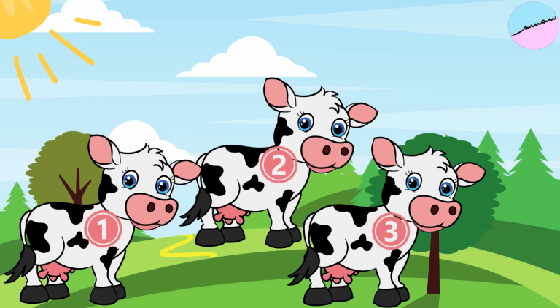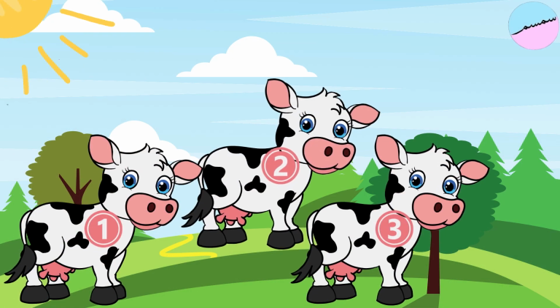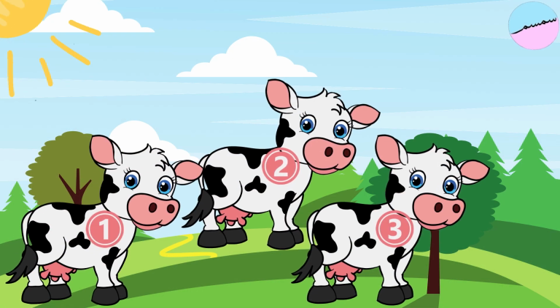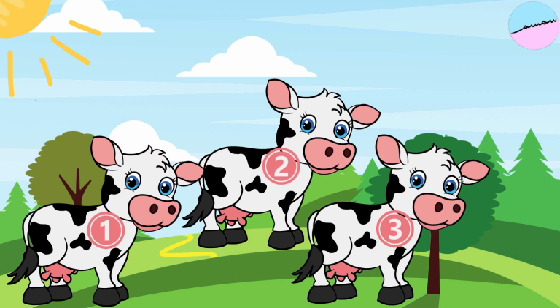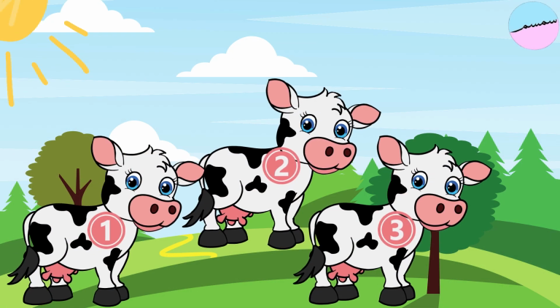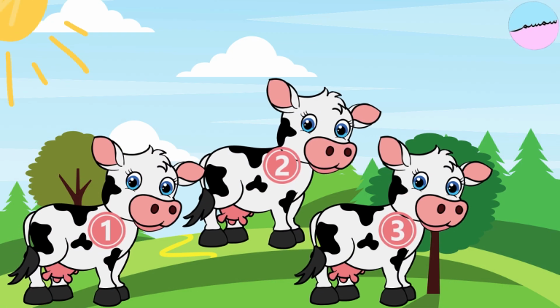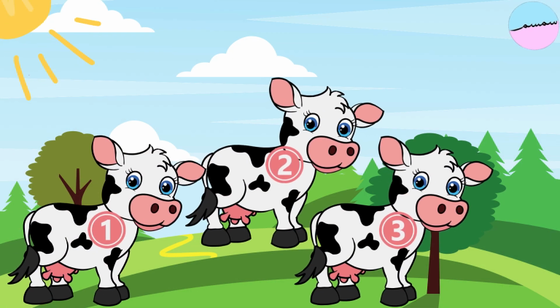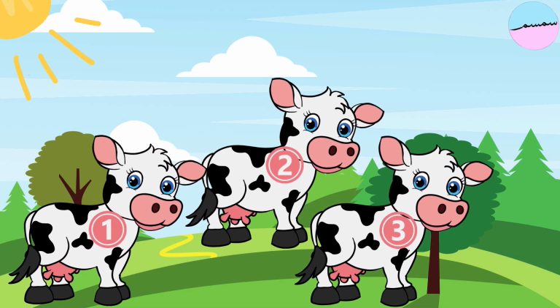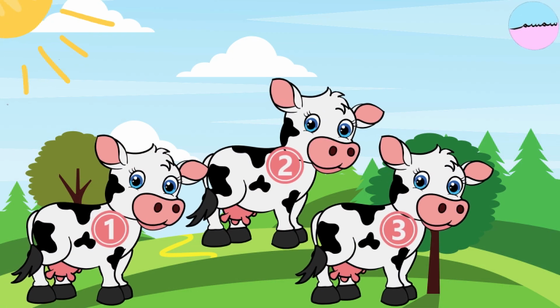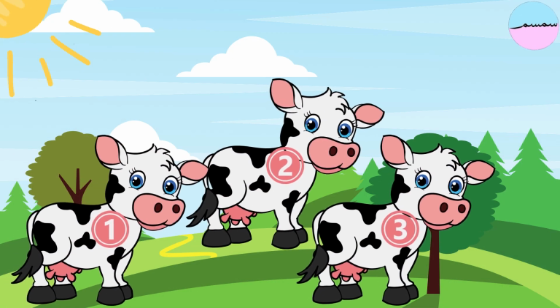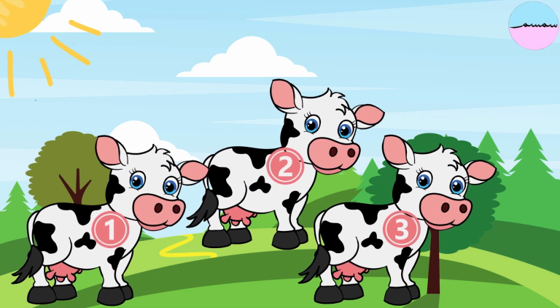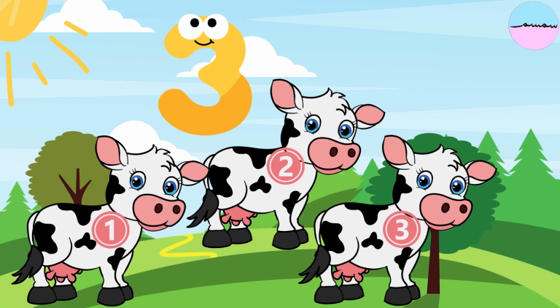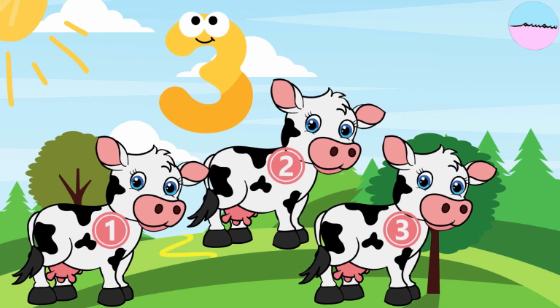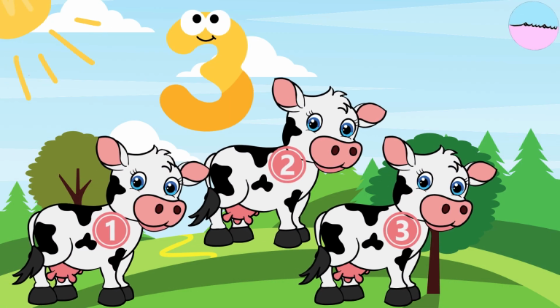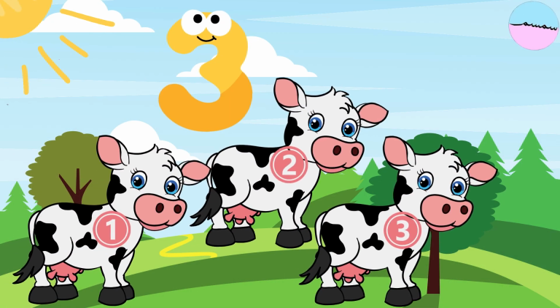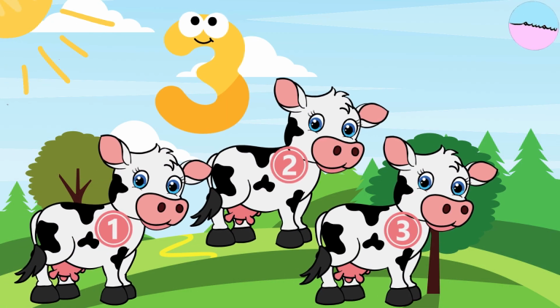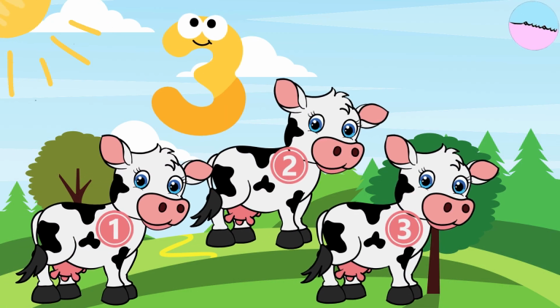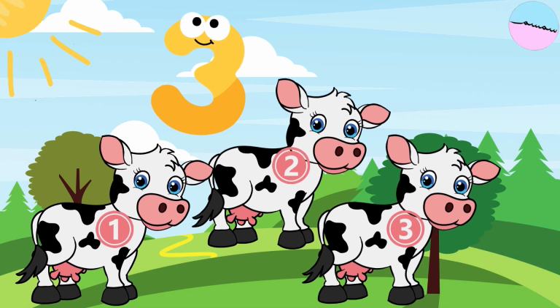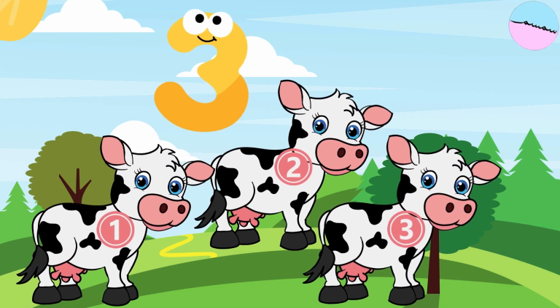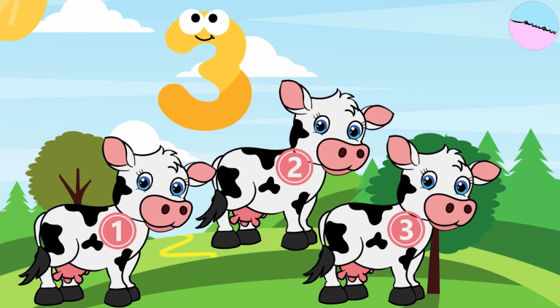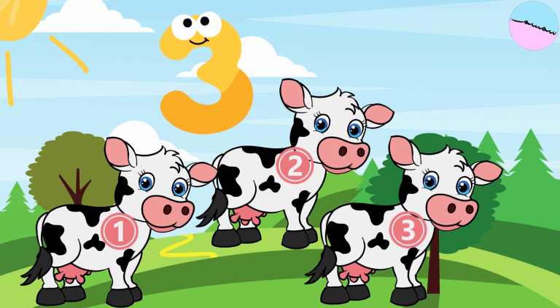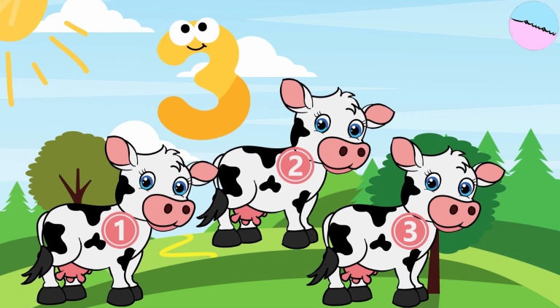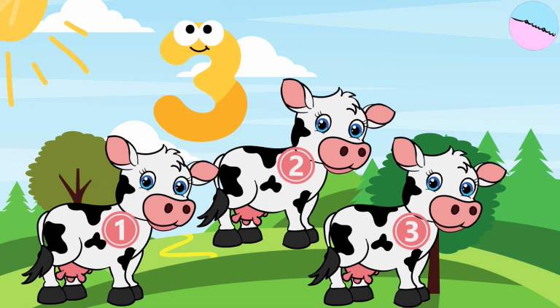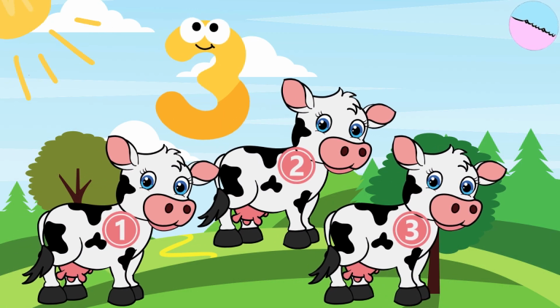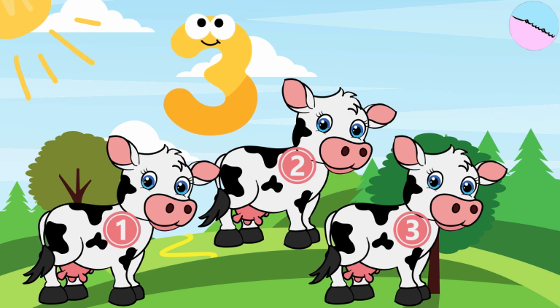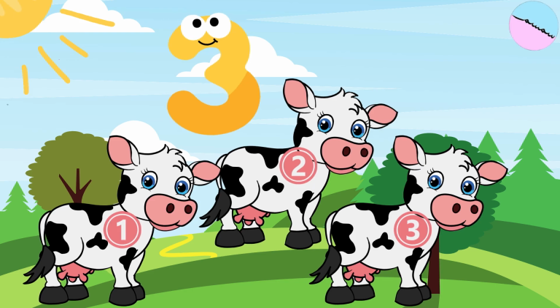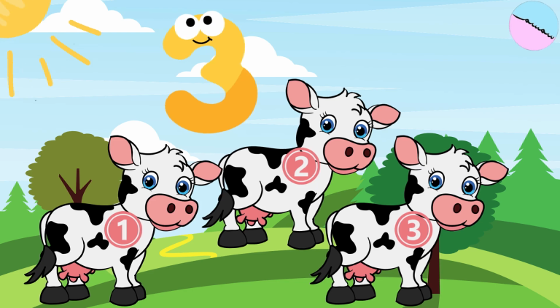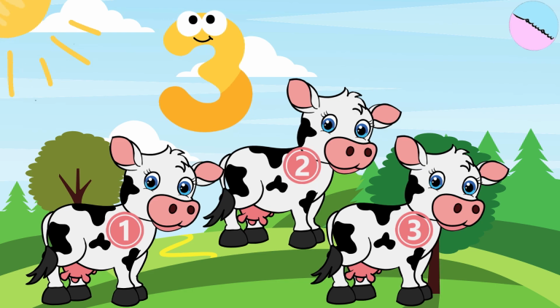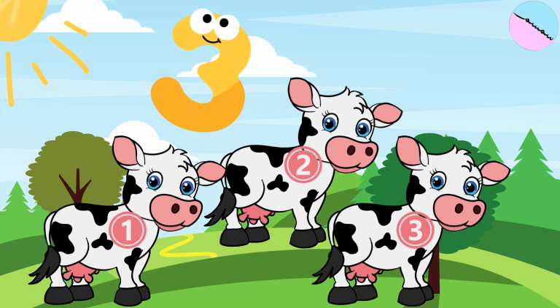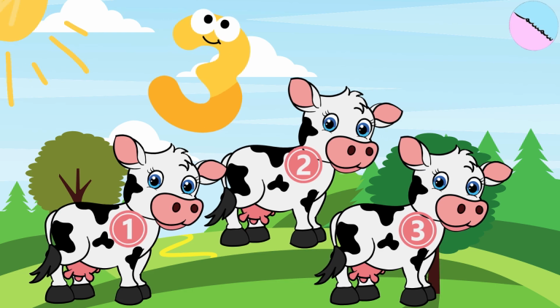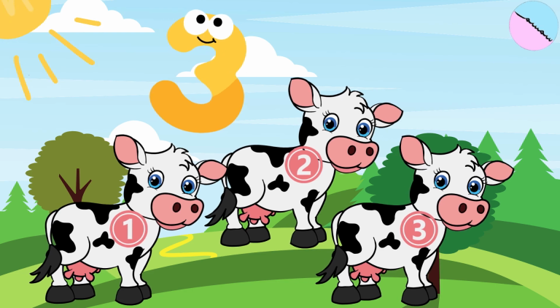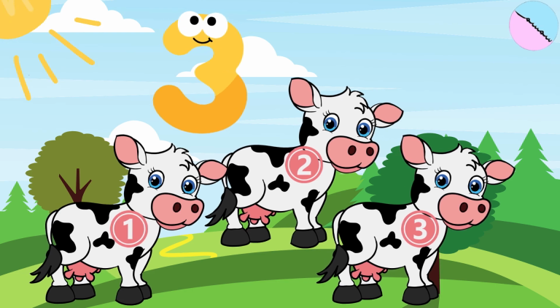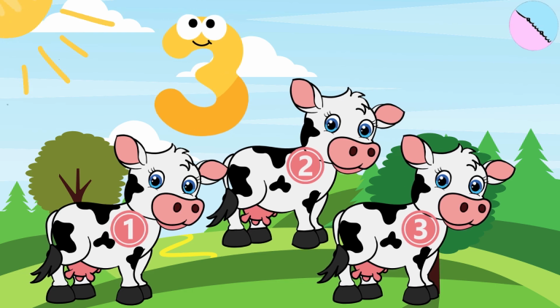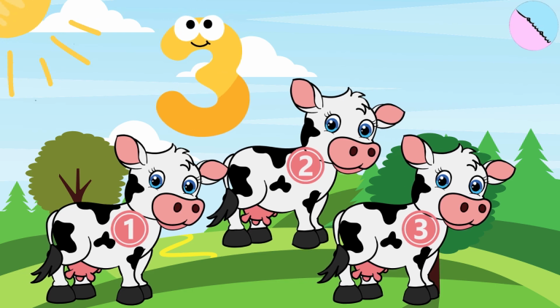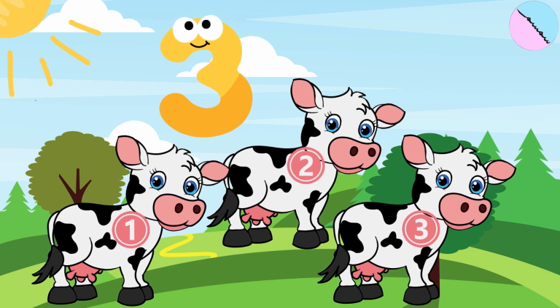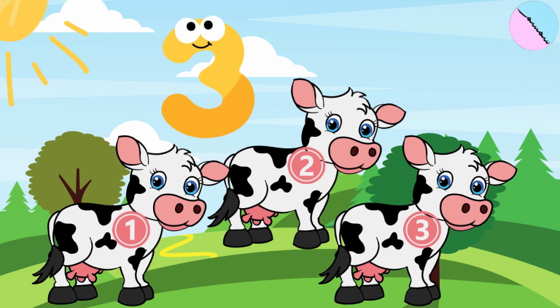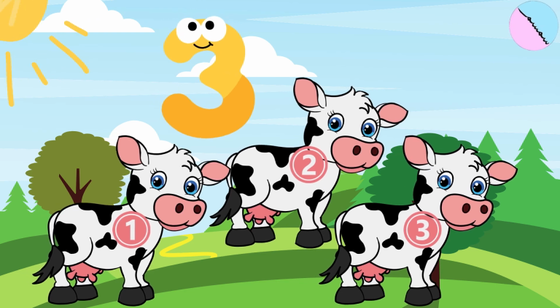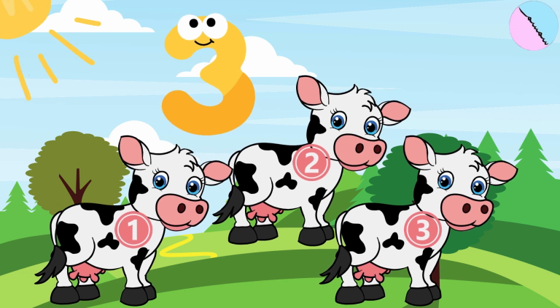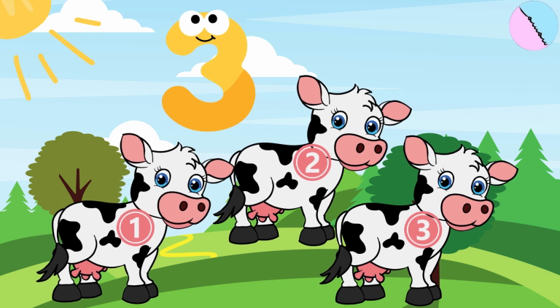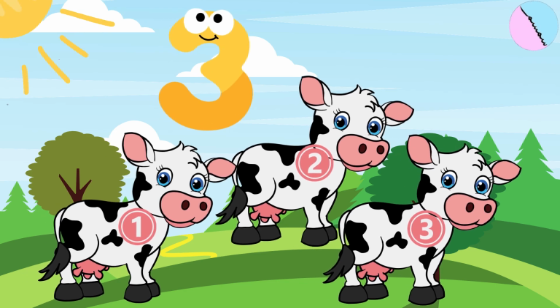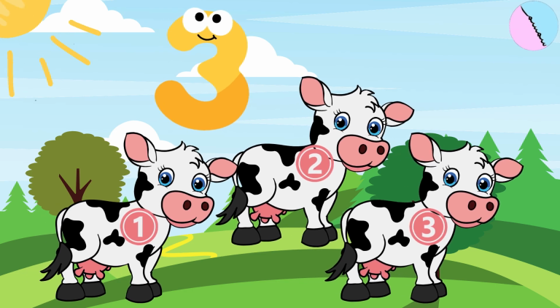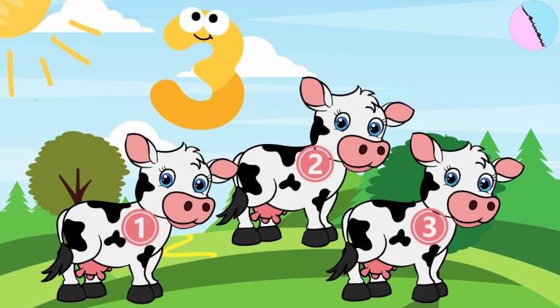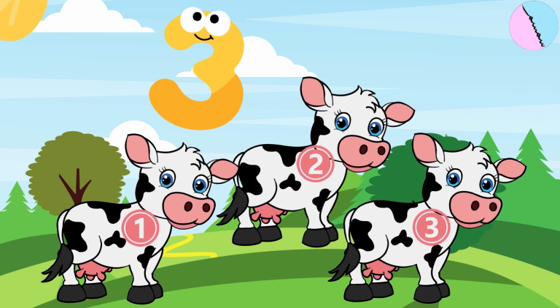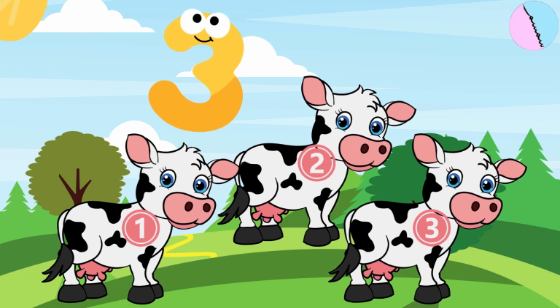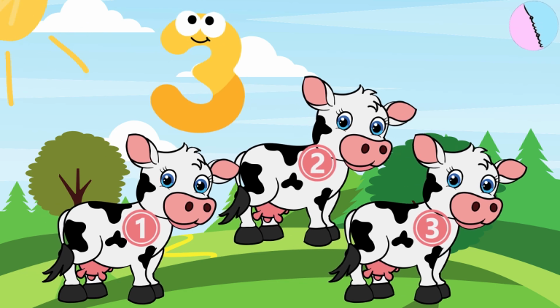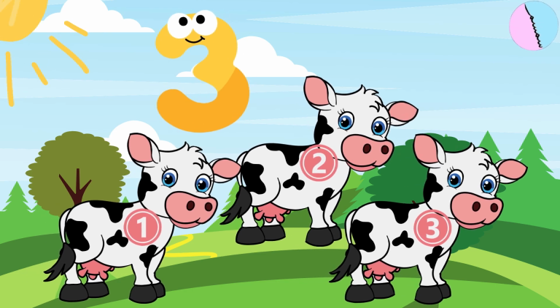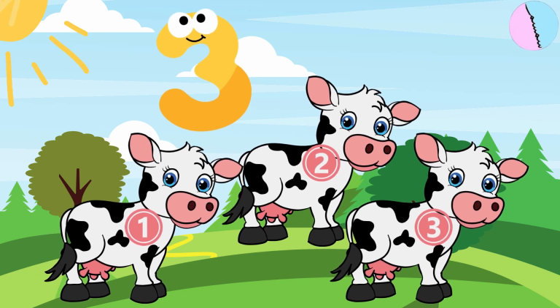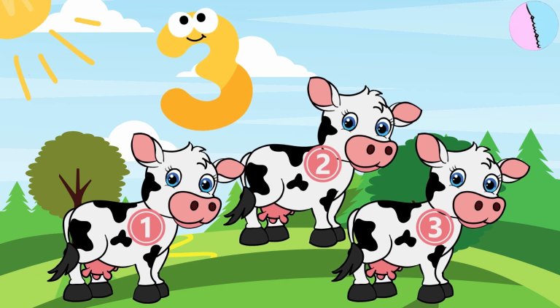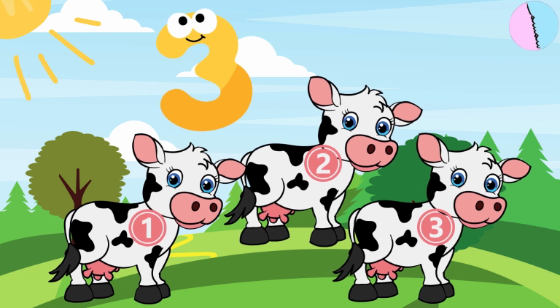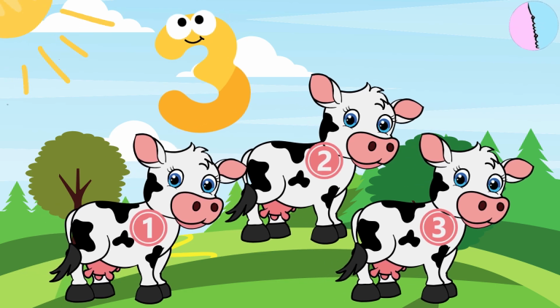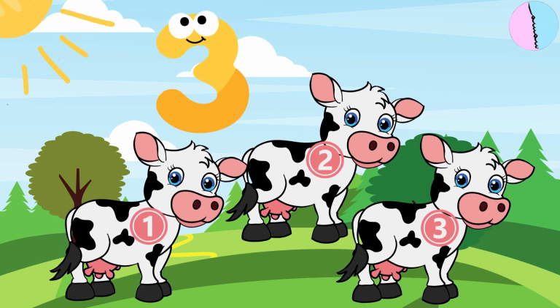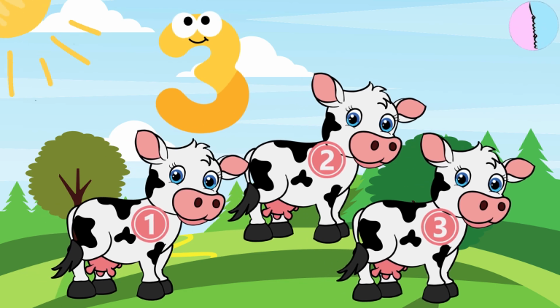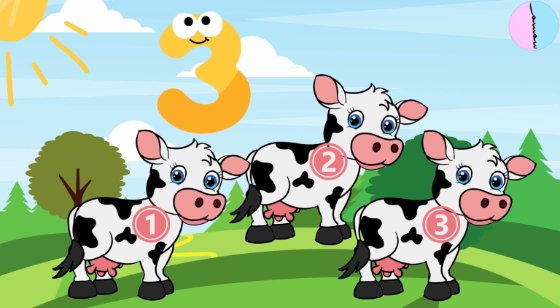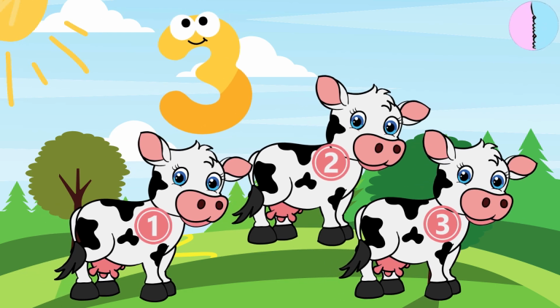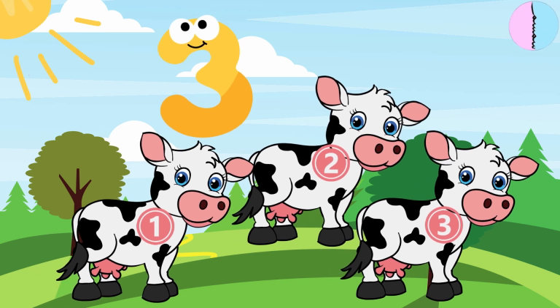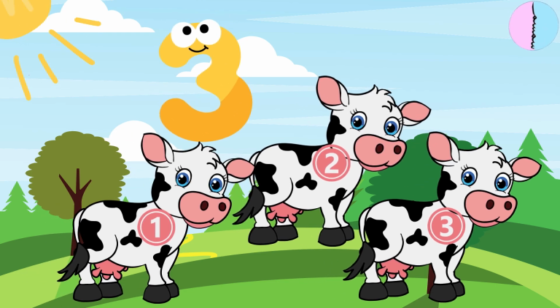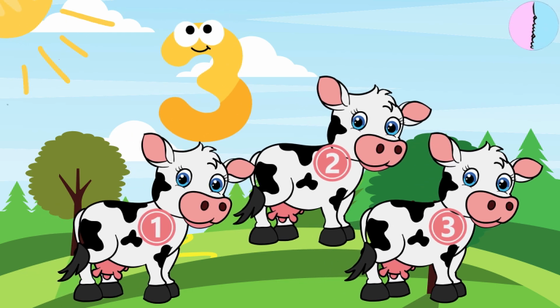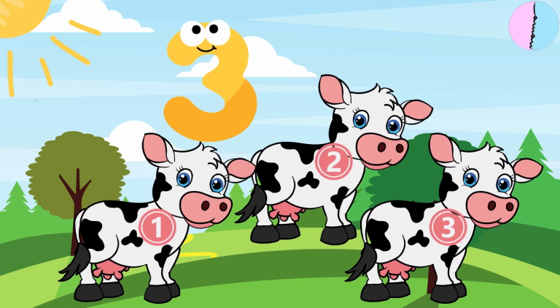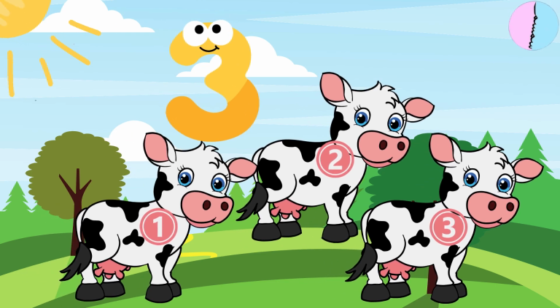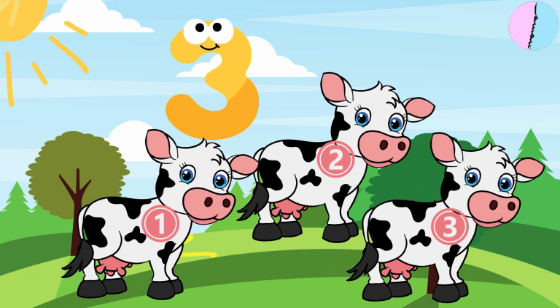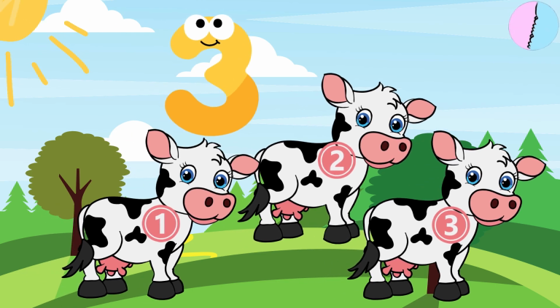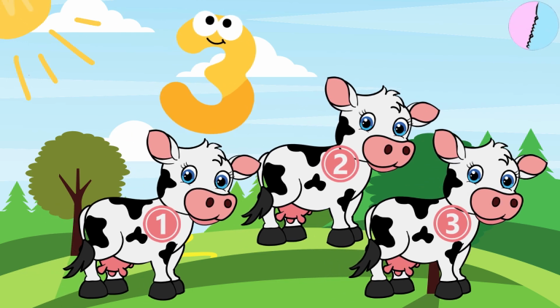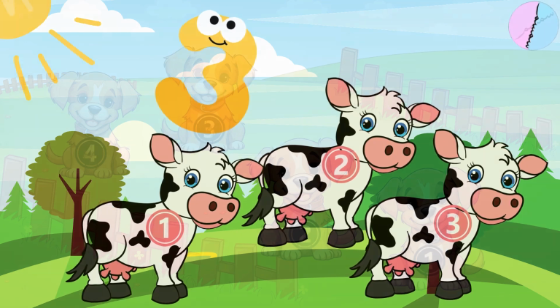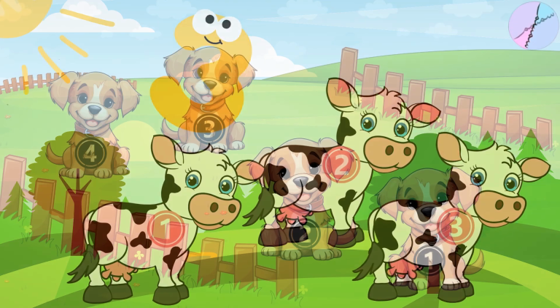Look, there are three fat cows. One, two, three. Three comes after two.